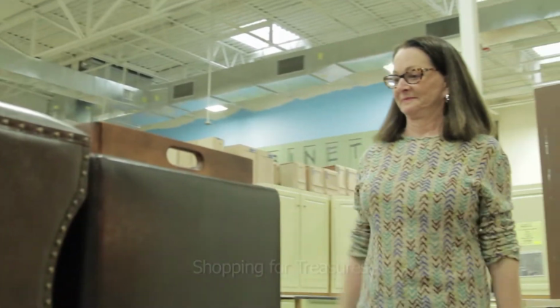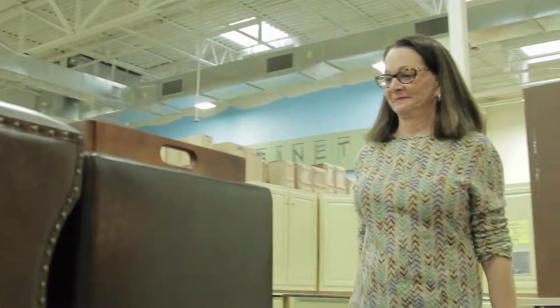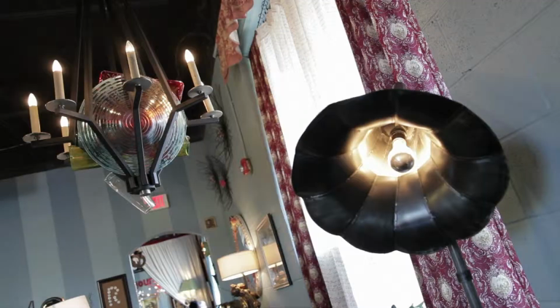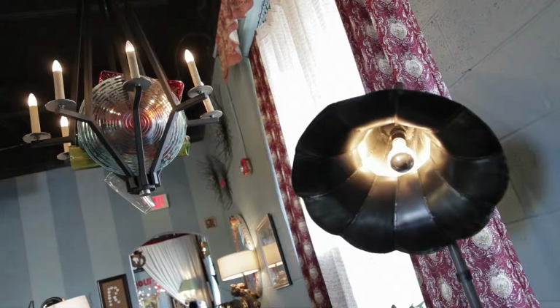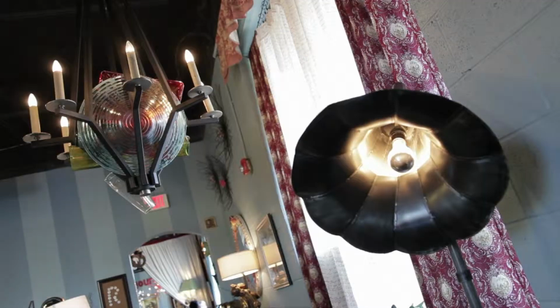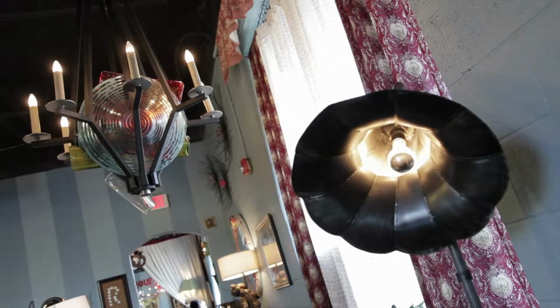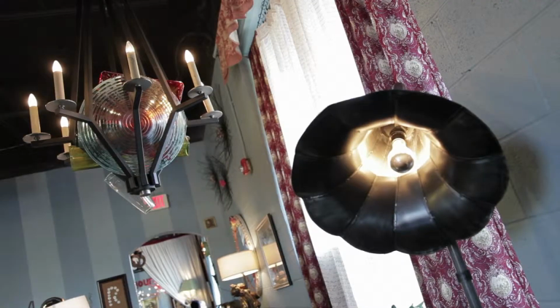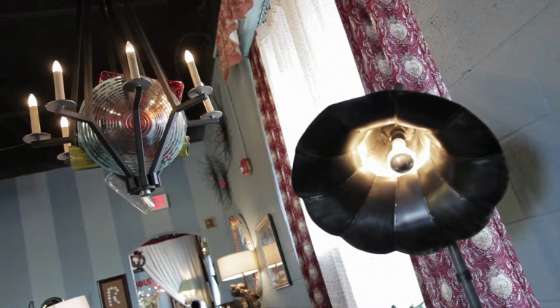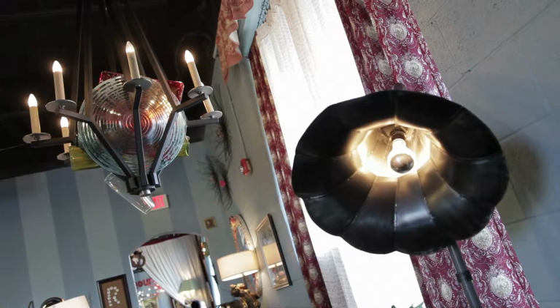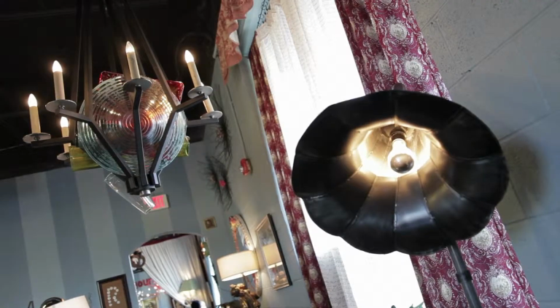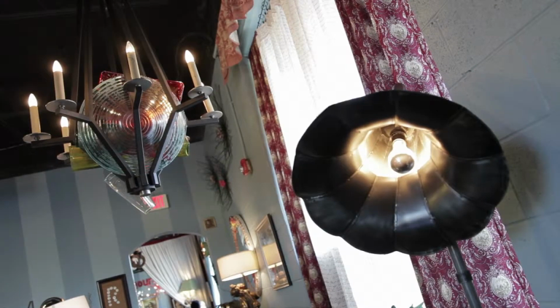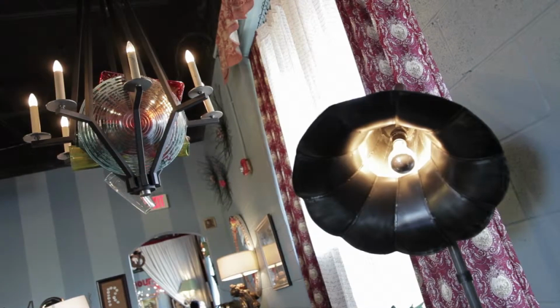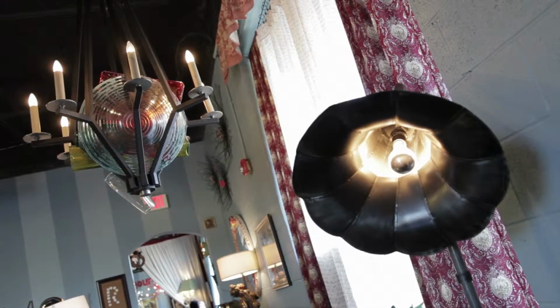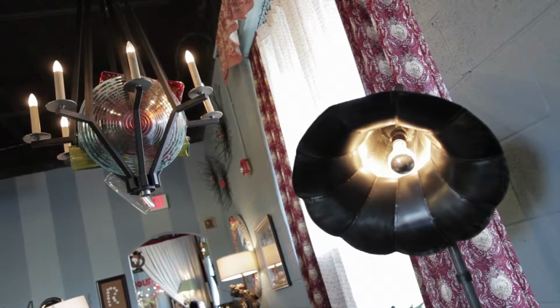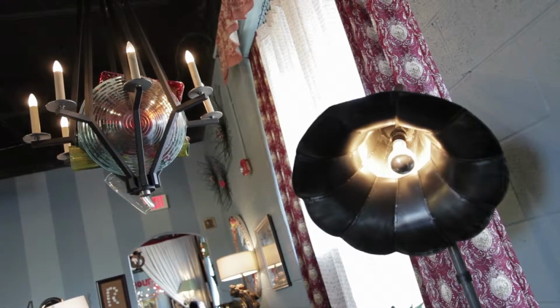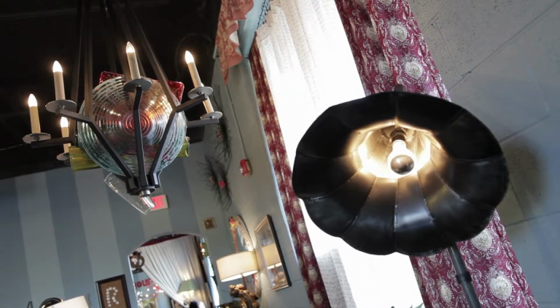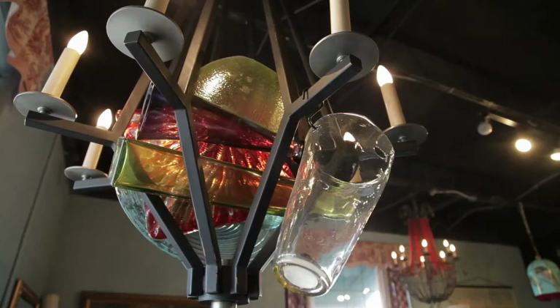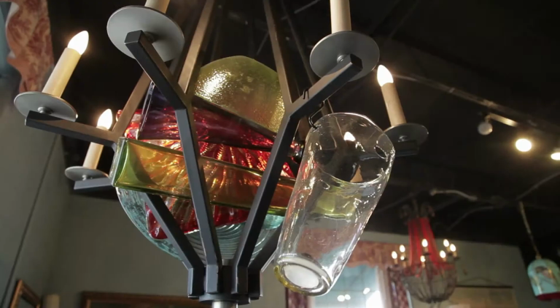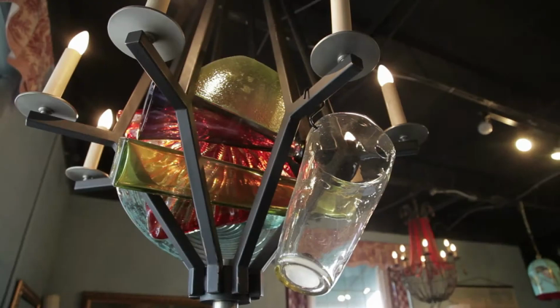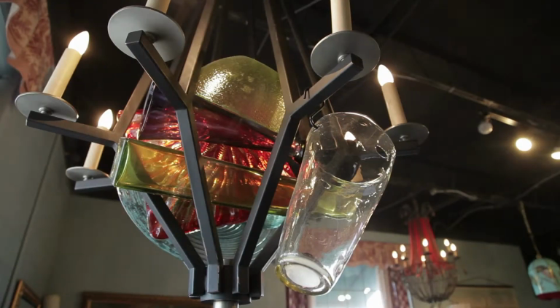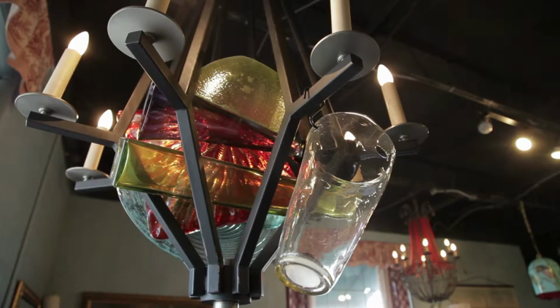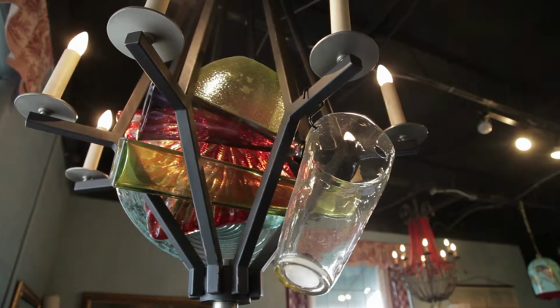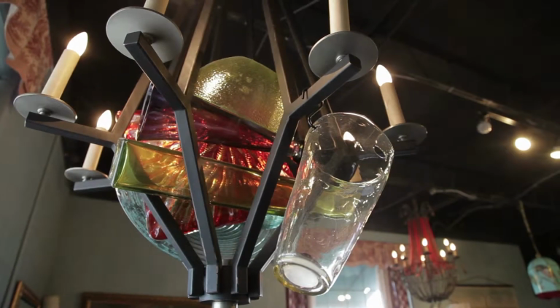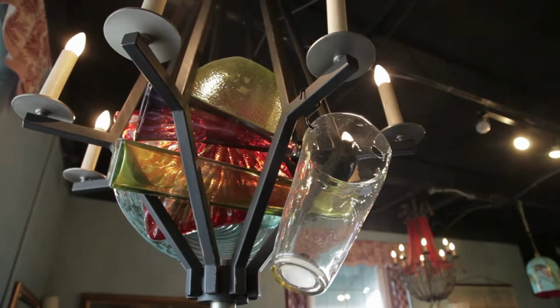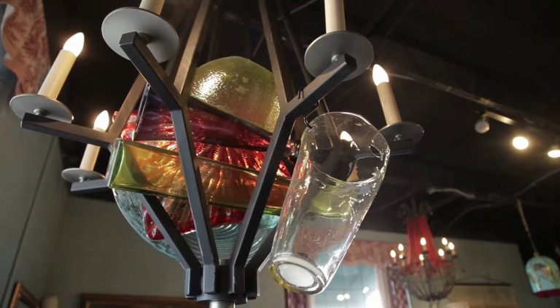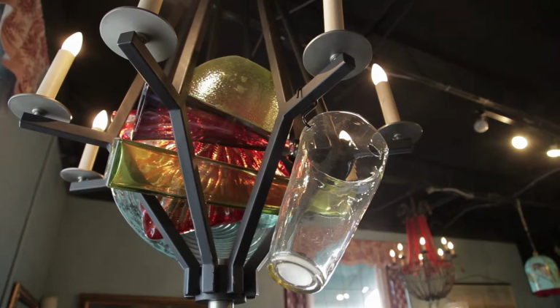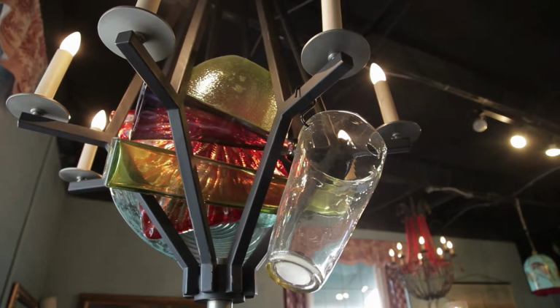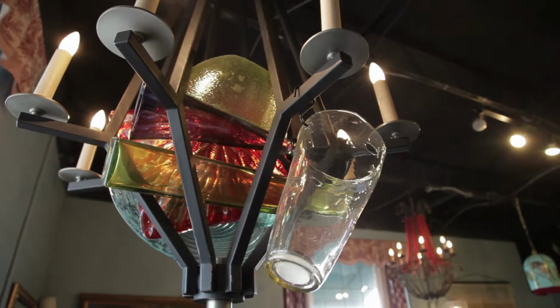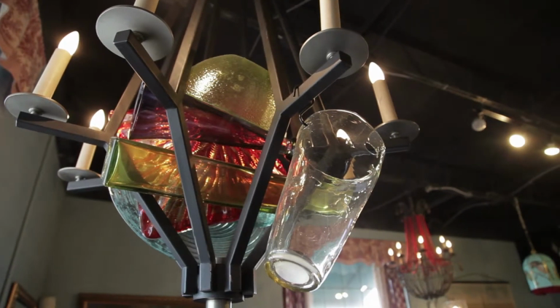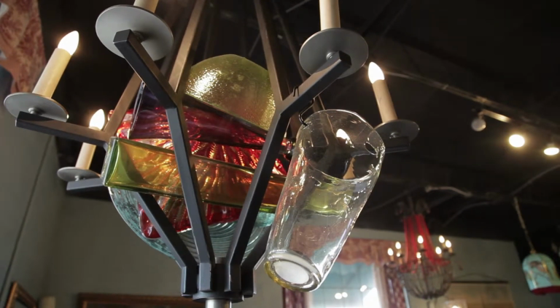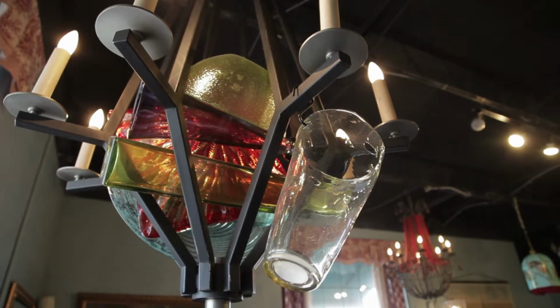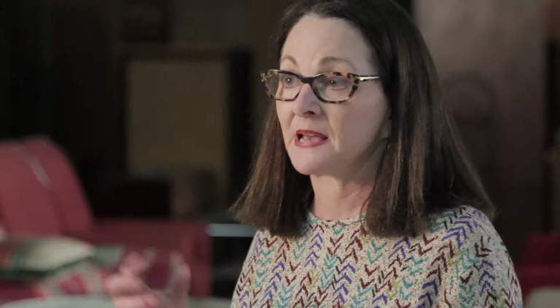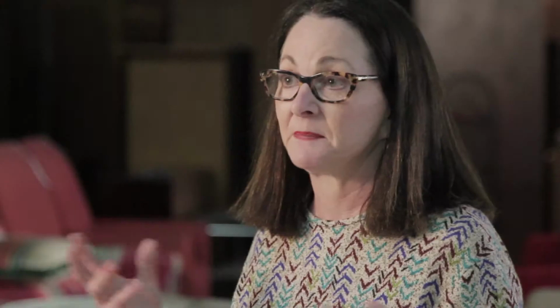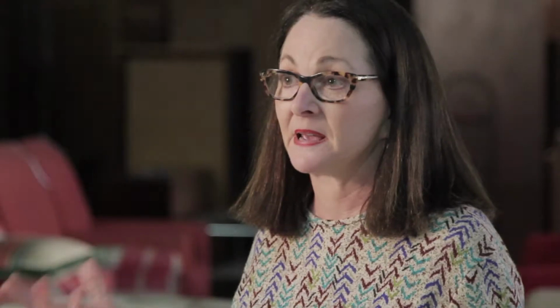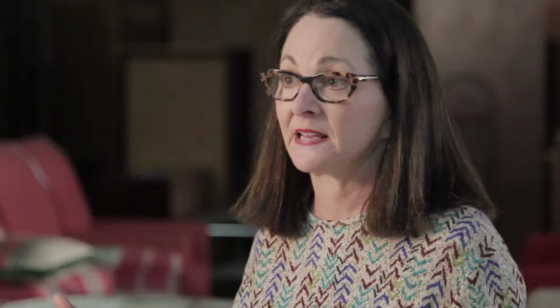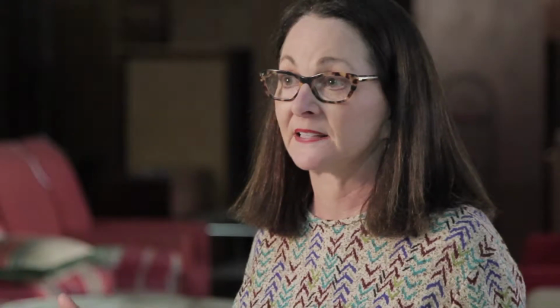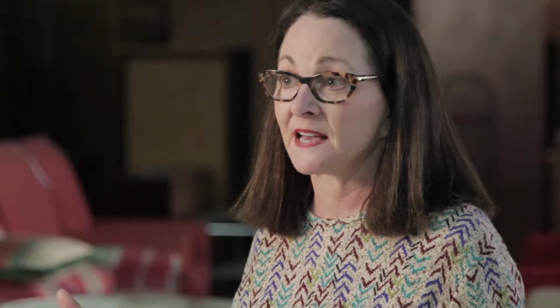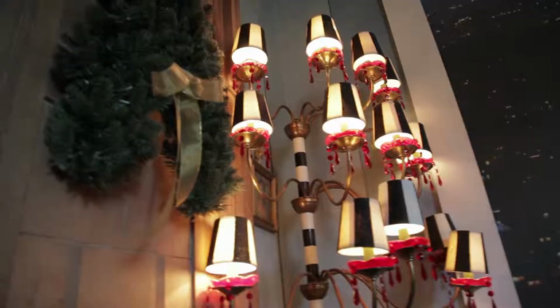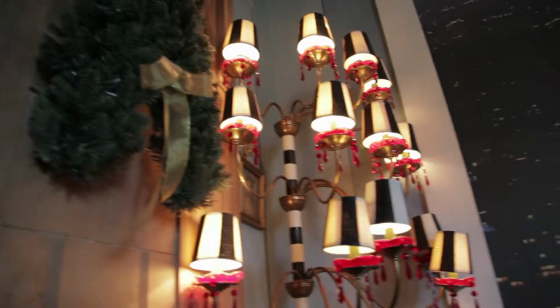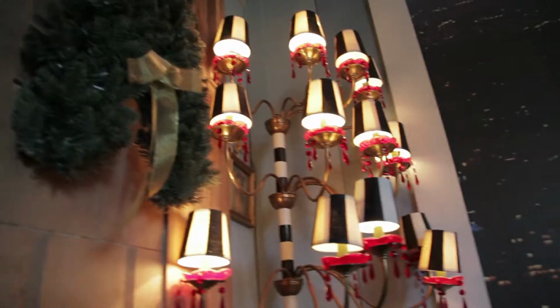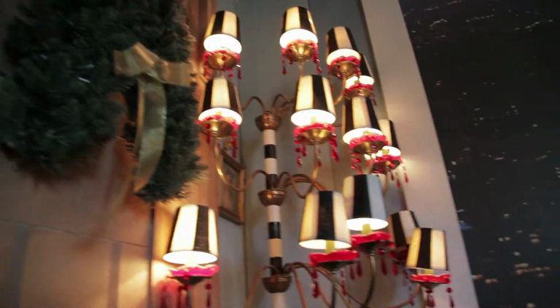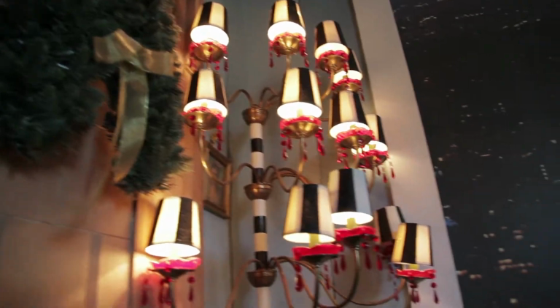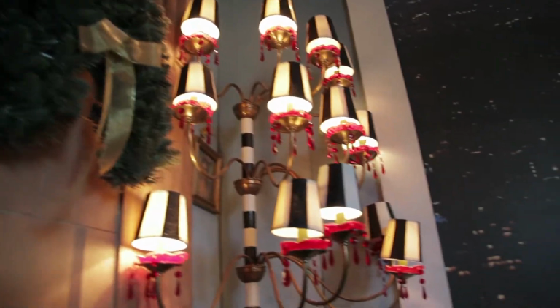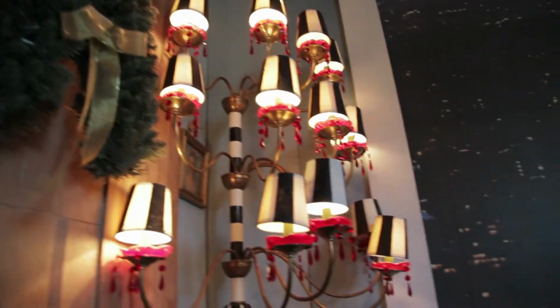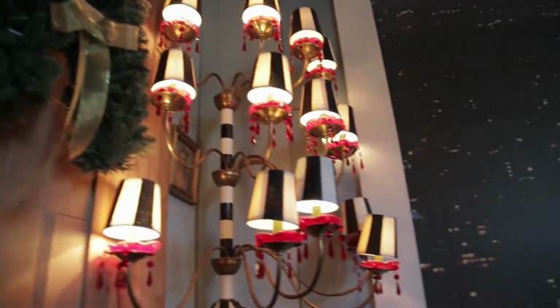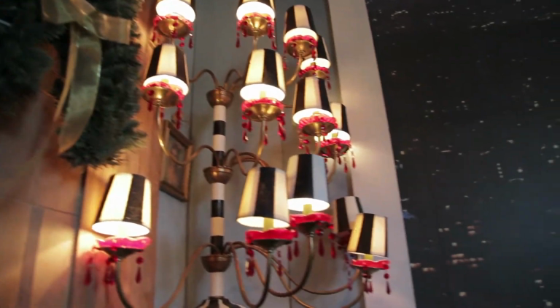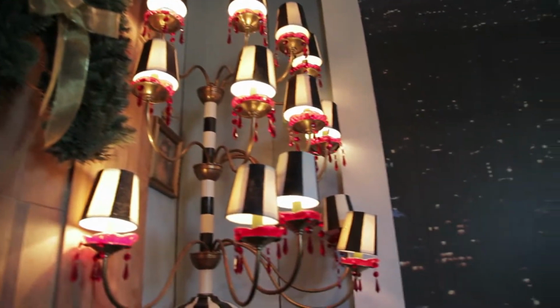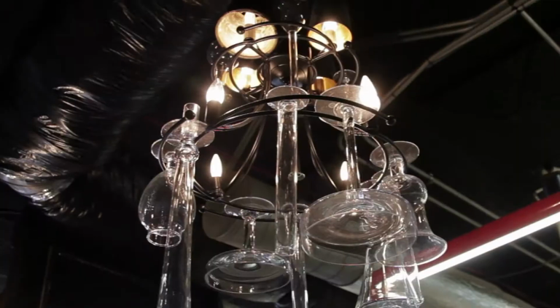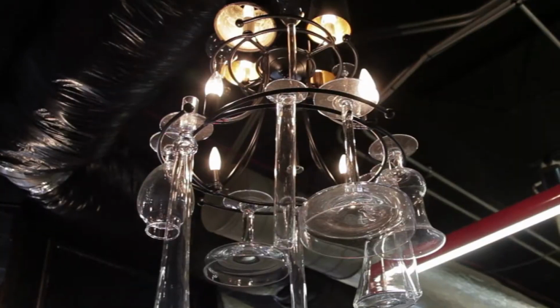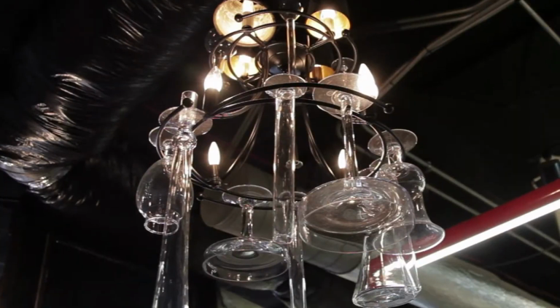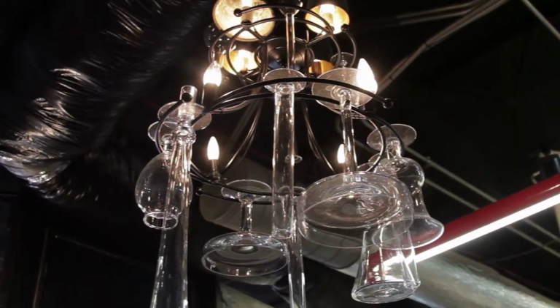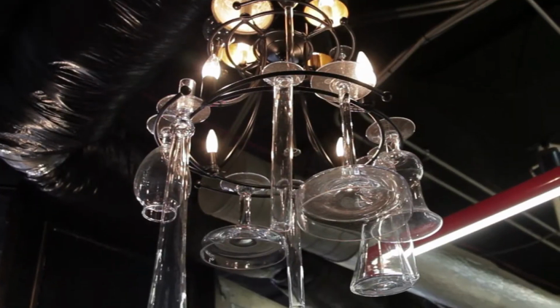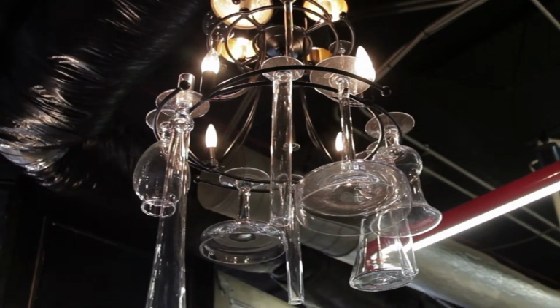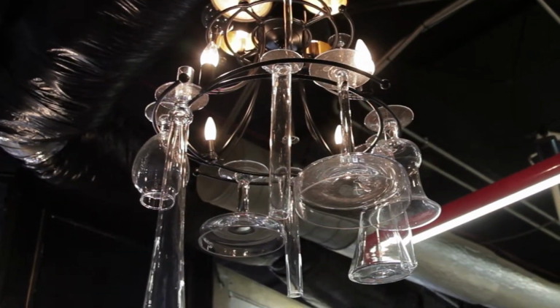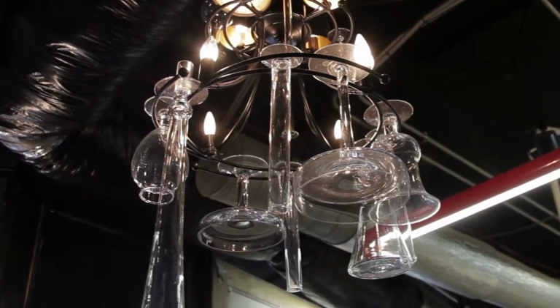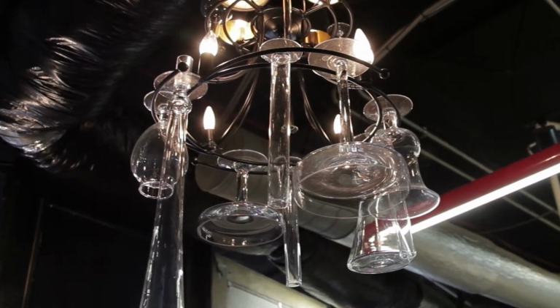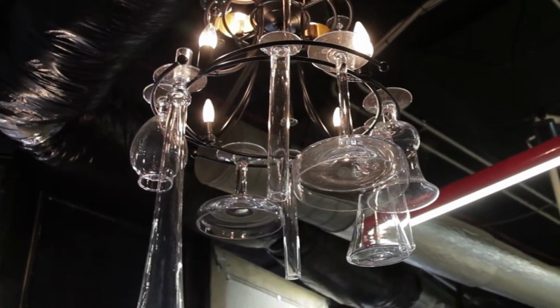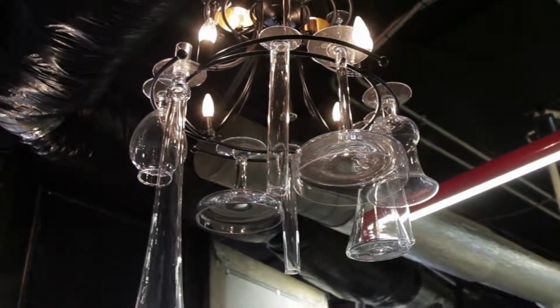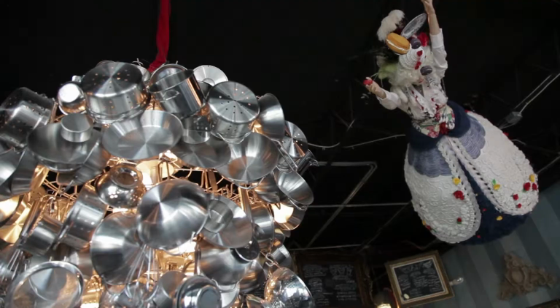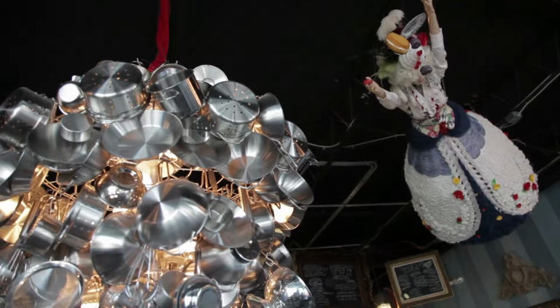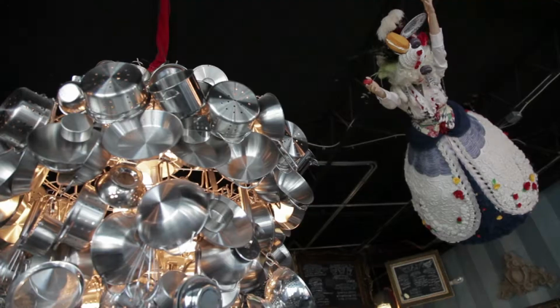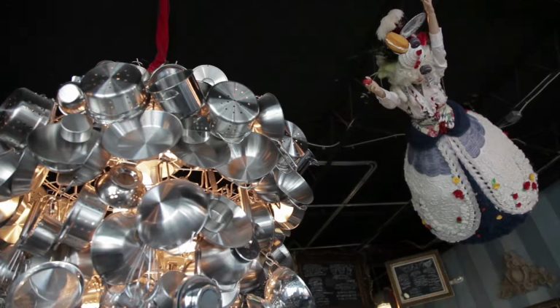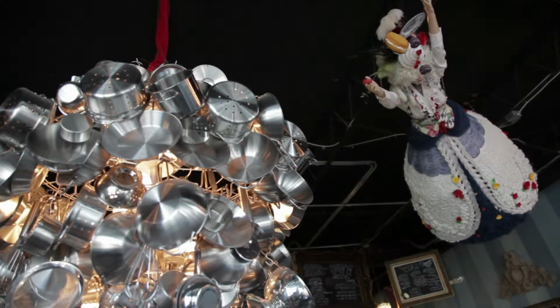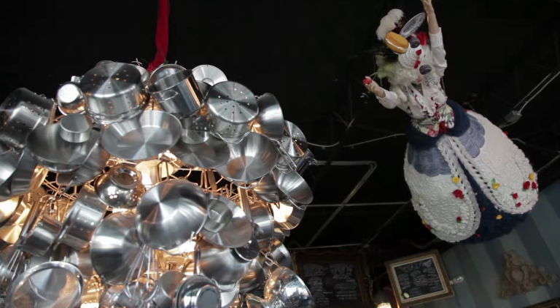I love to take objects, drill holes in them, and make light fixtures out of them. I can make lamps, I can make chandeliers.